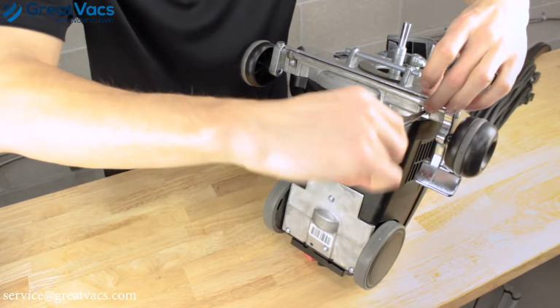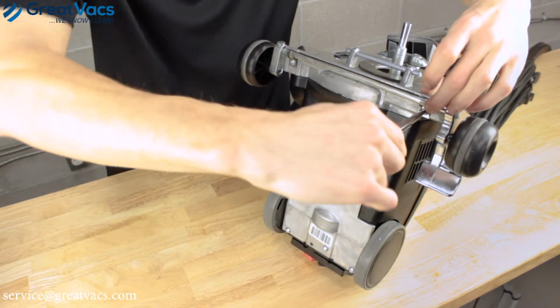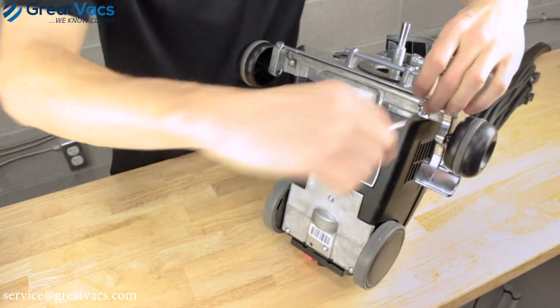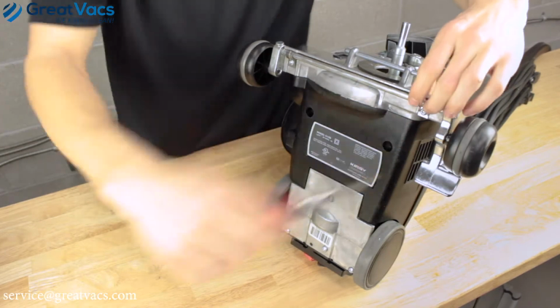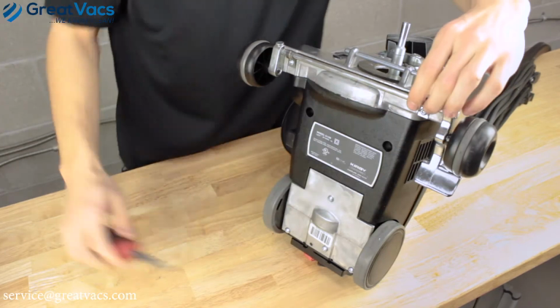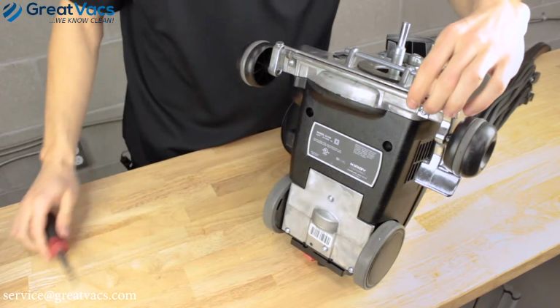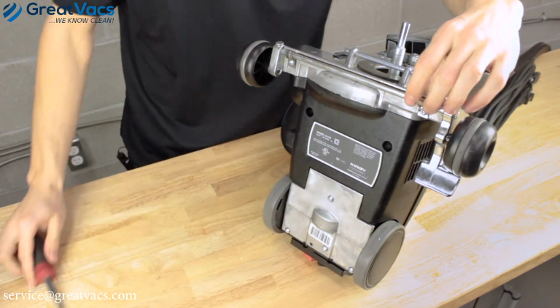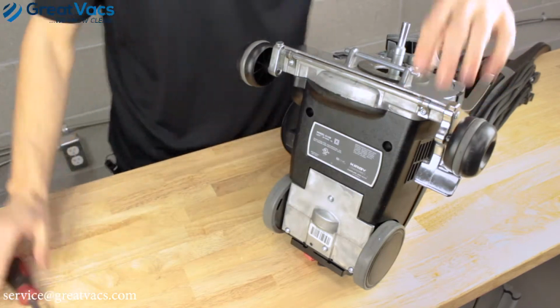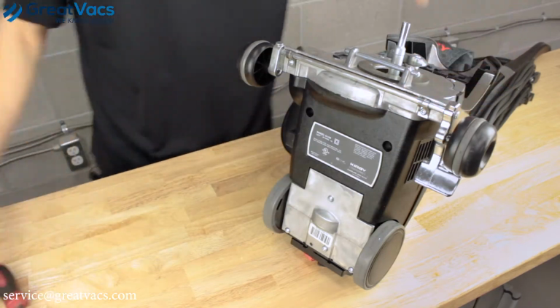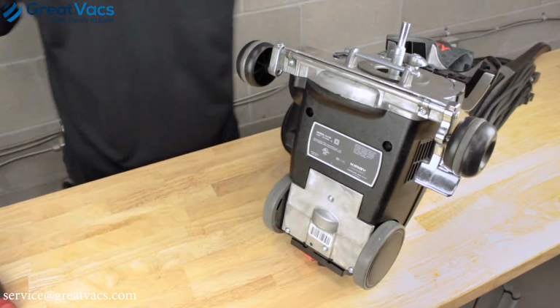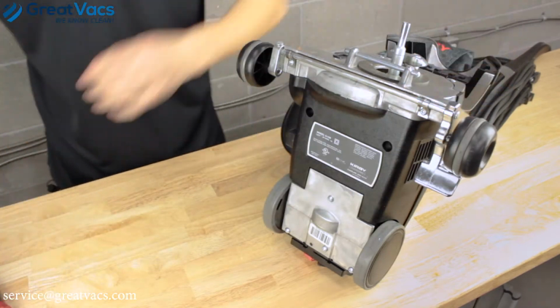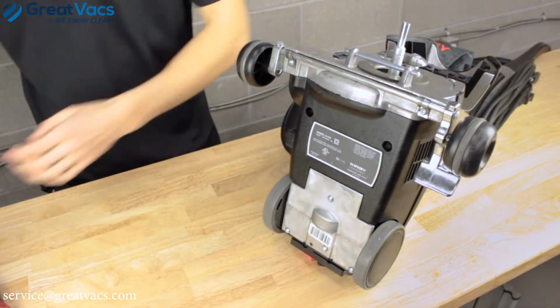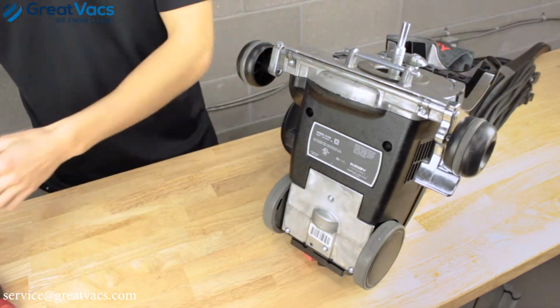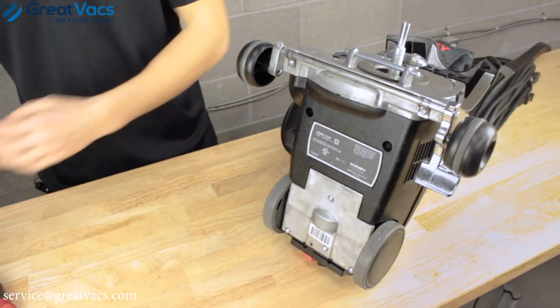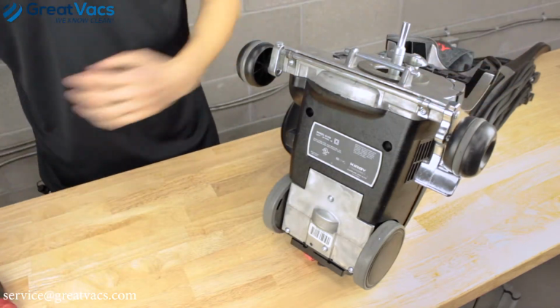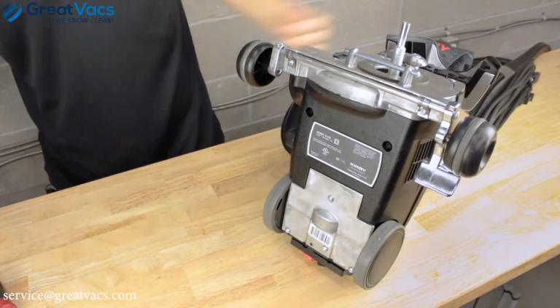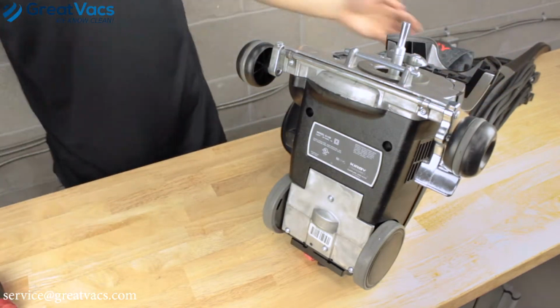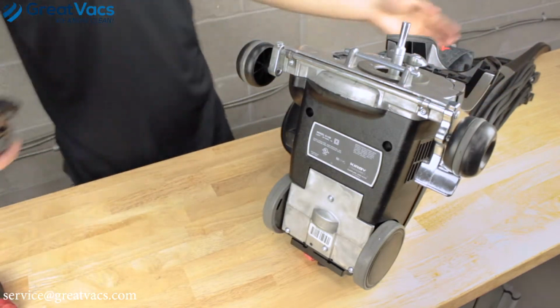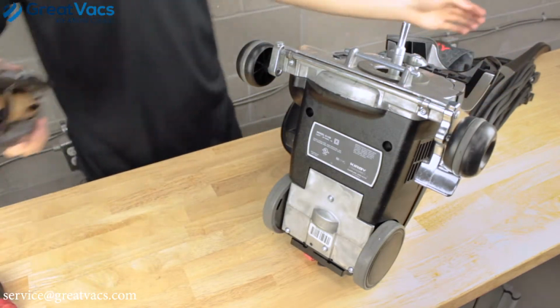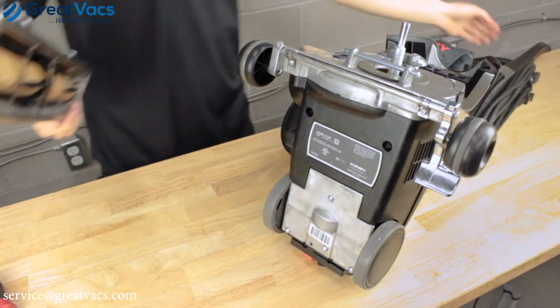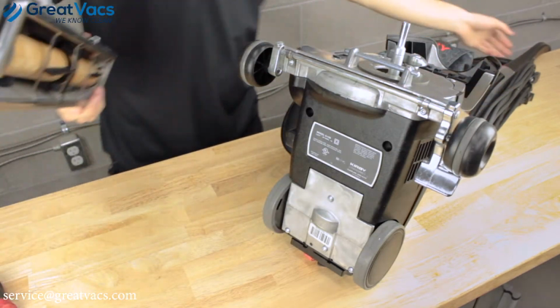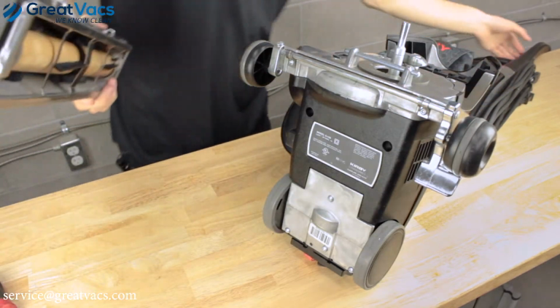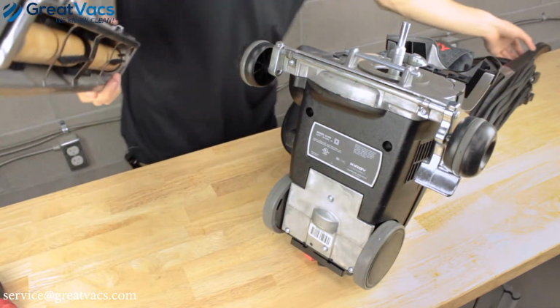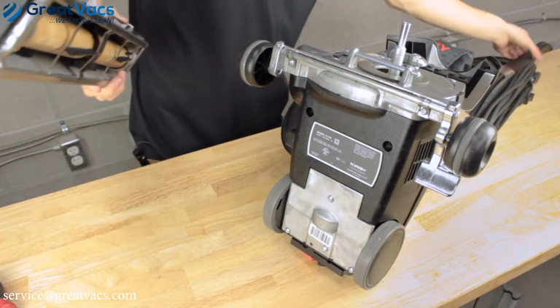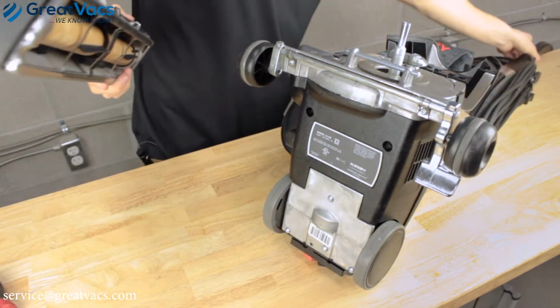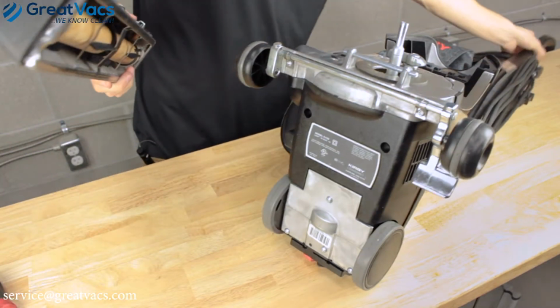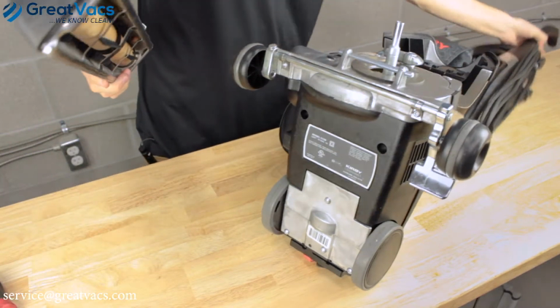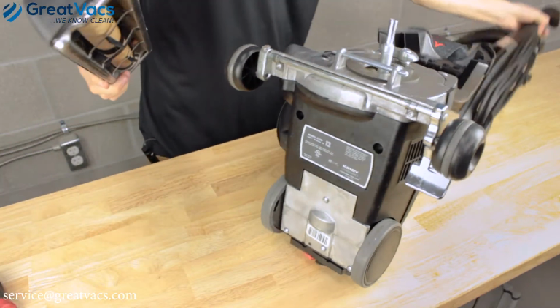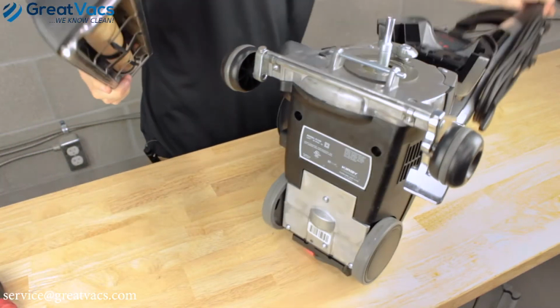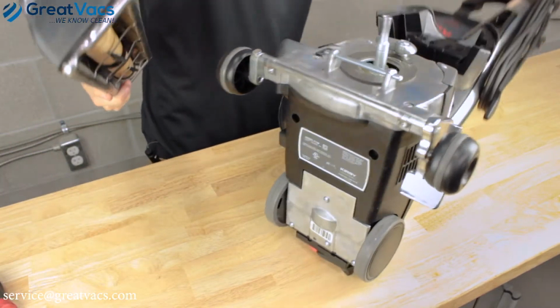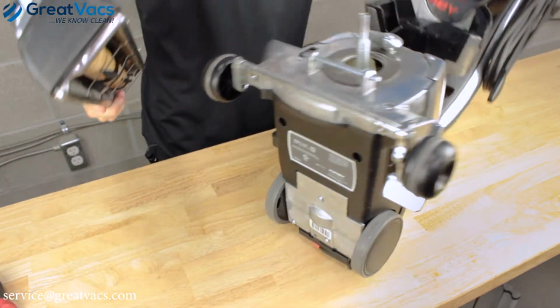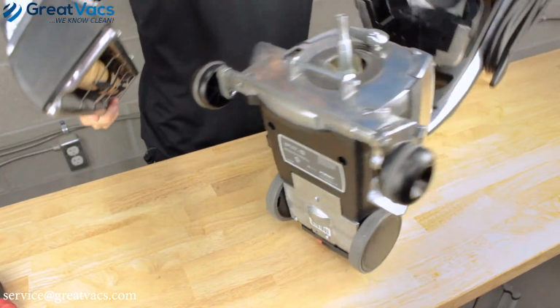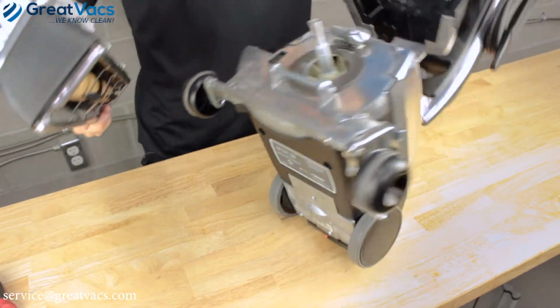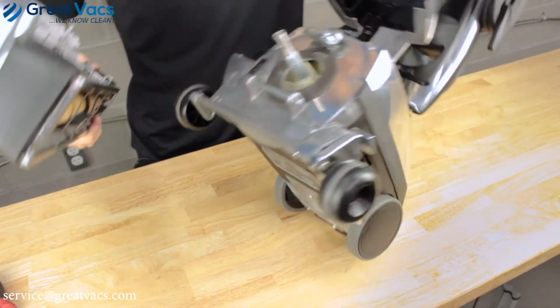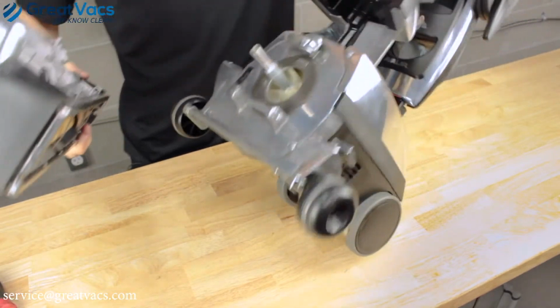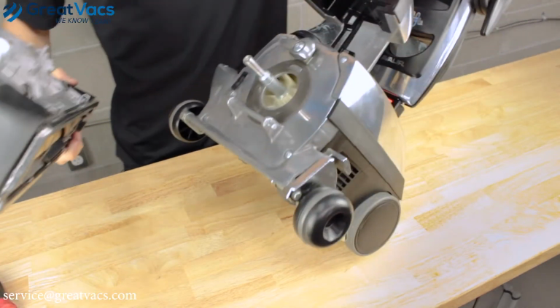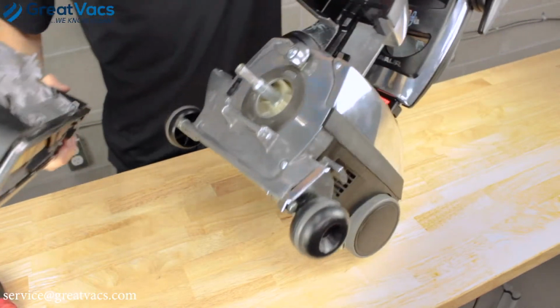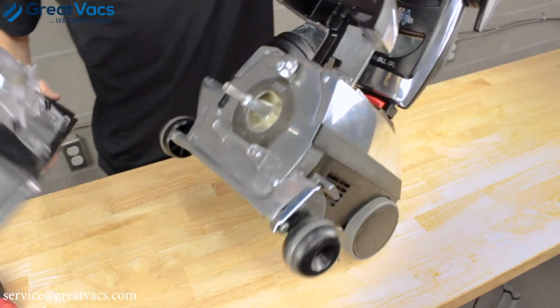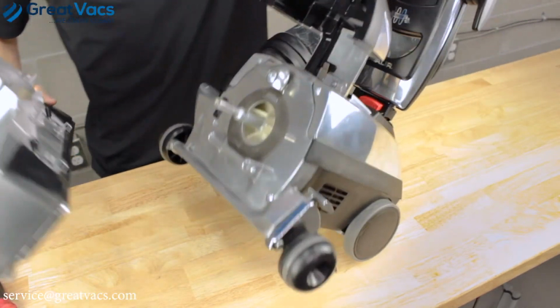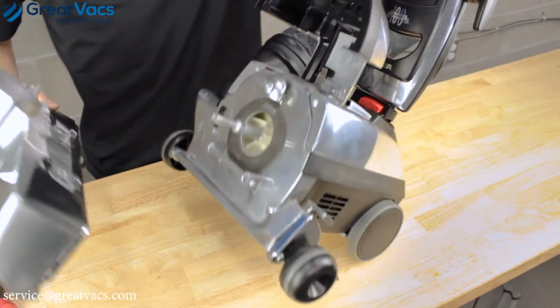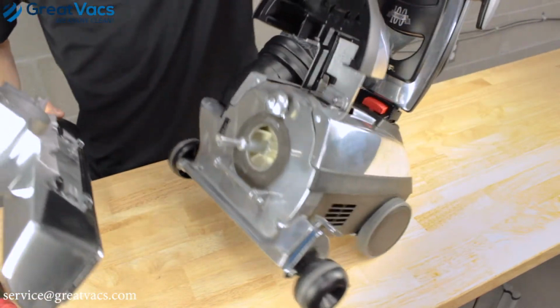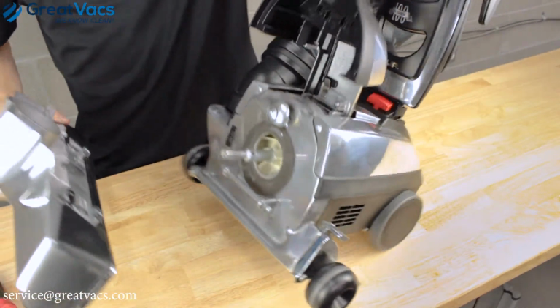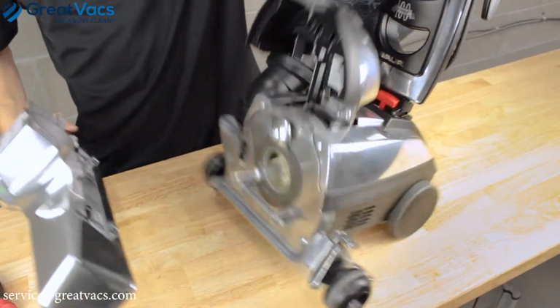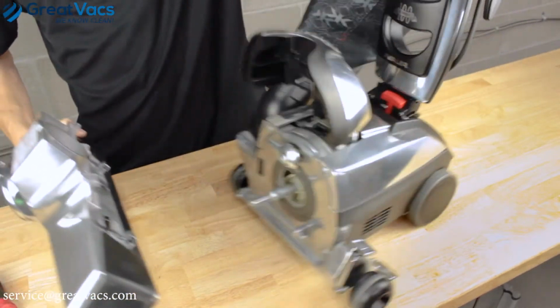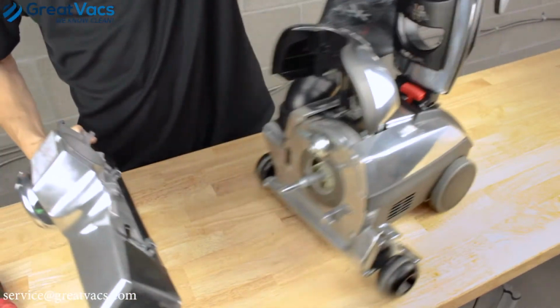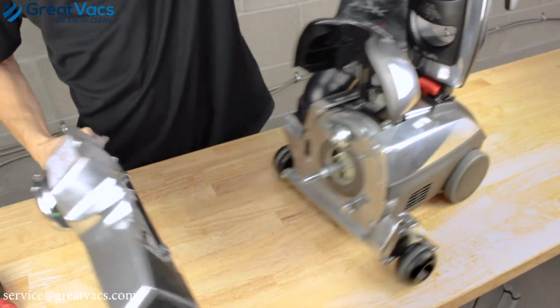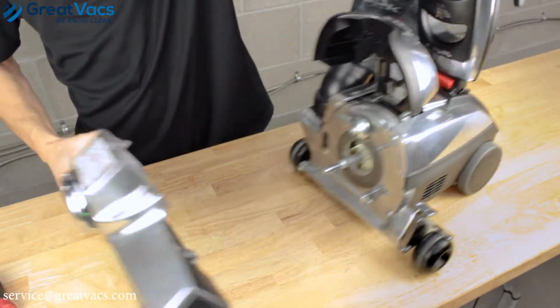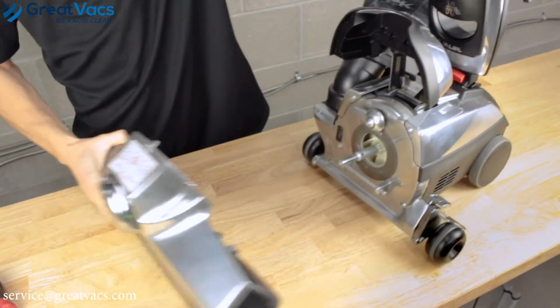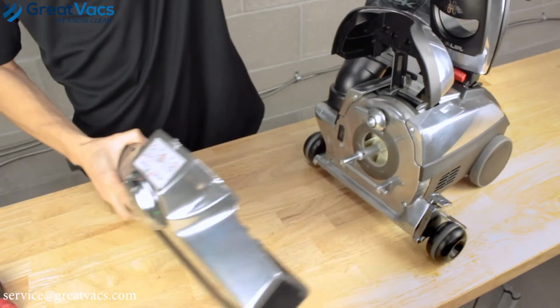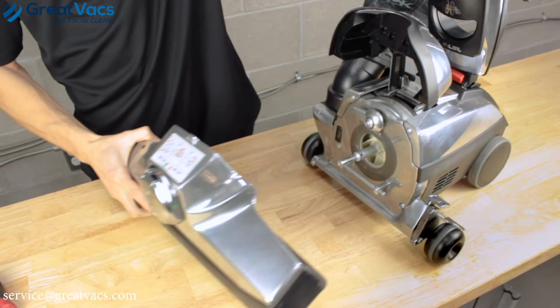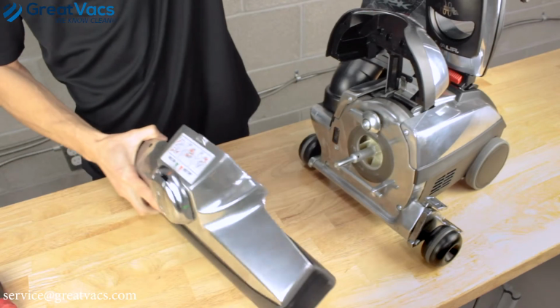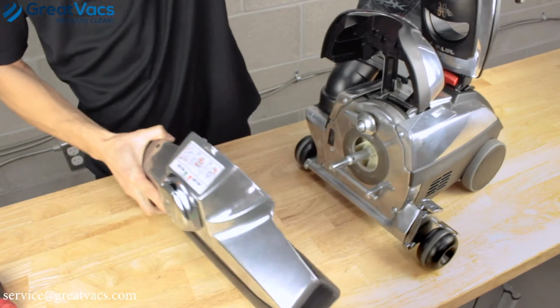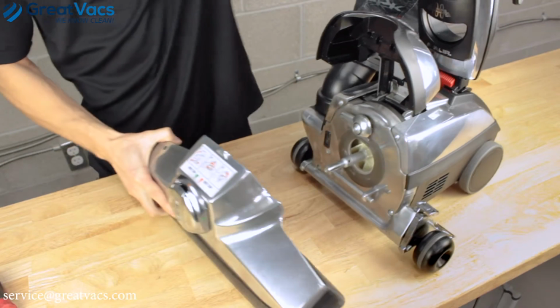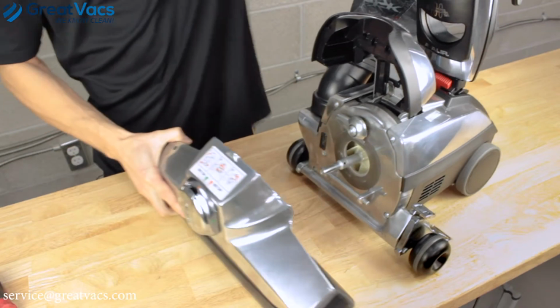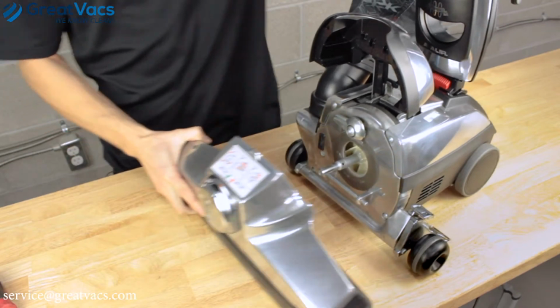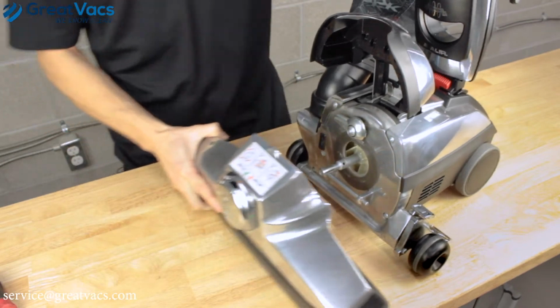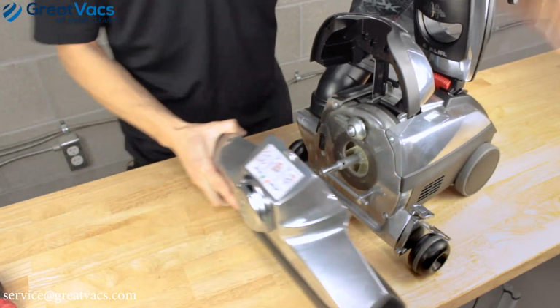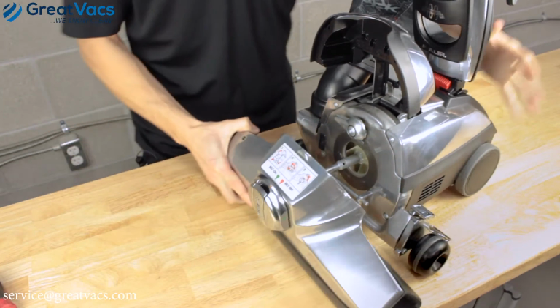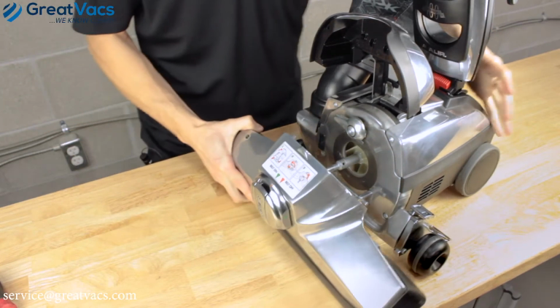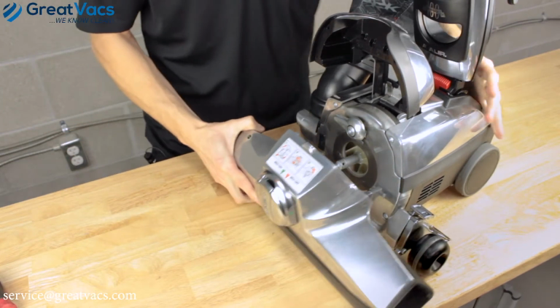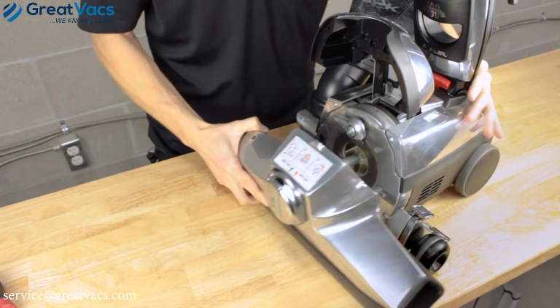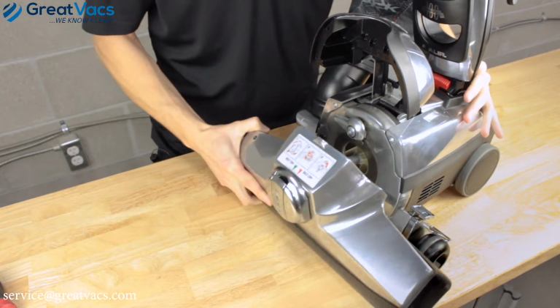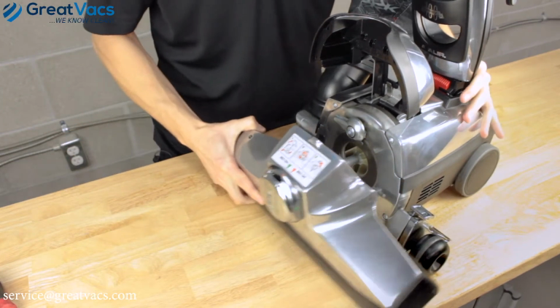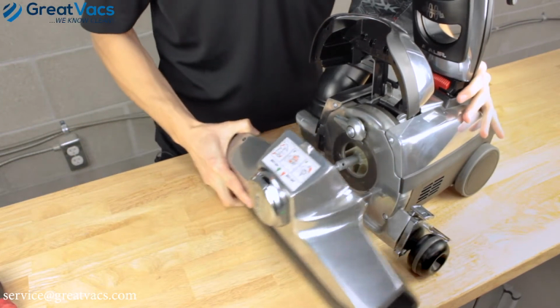Then once you get your last screw in, you're done. Just put the head back on and you've got a new axle installed on your Kirby vacuum cleaner.